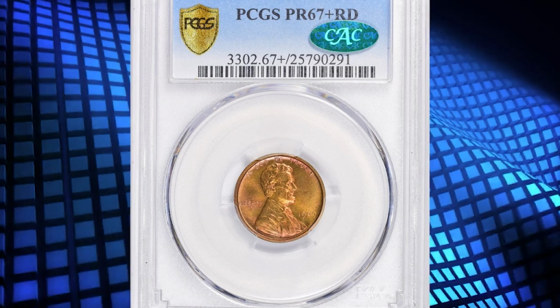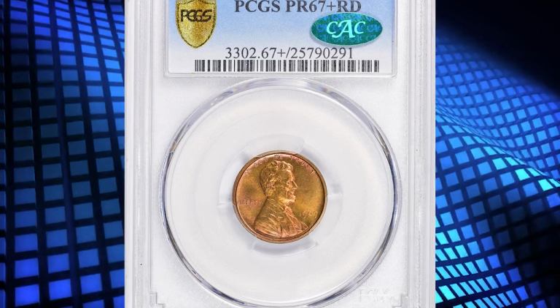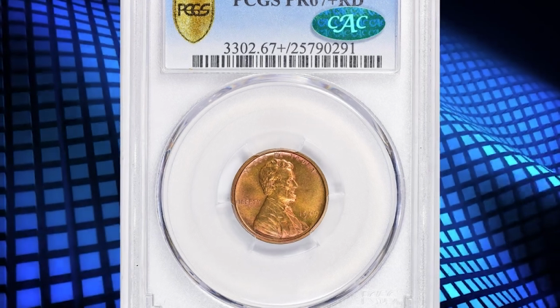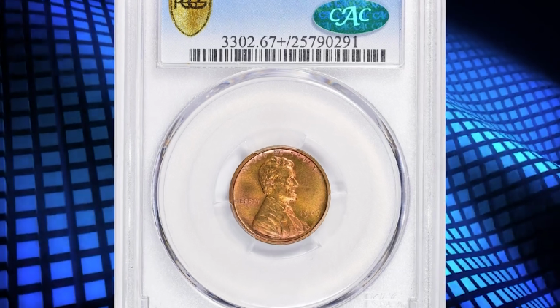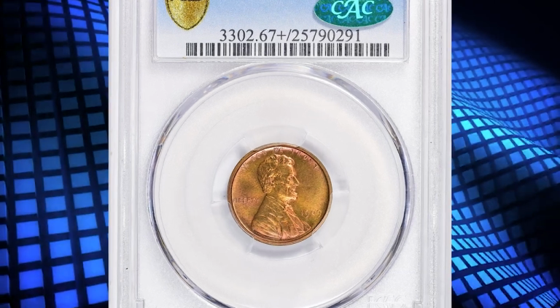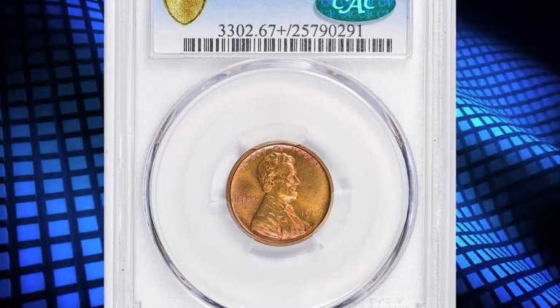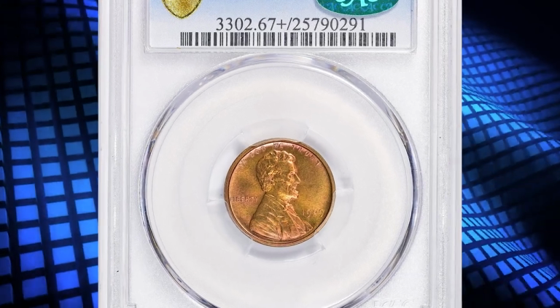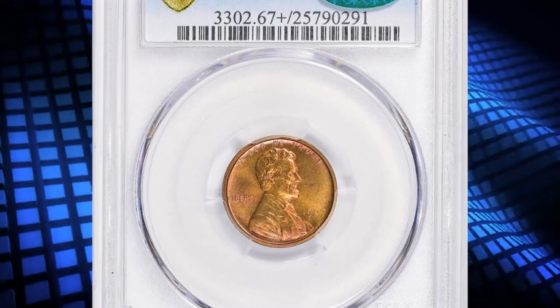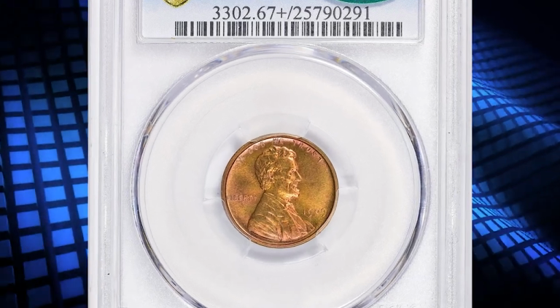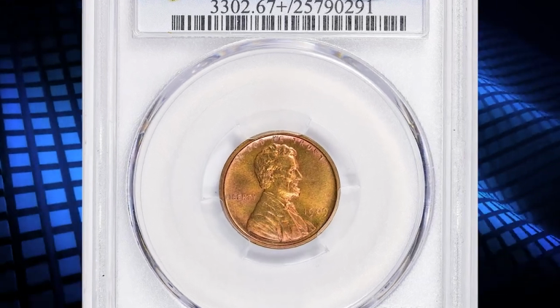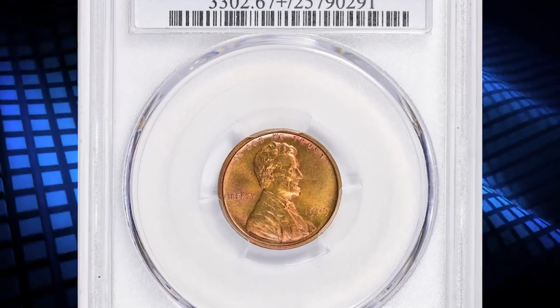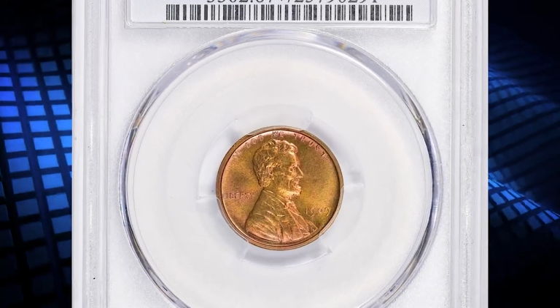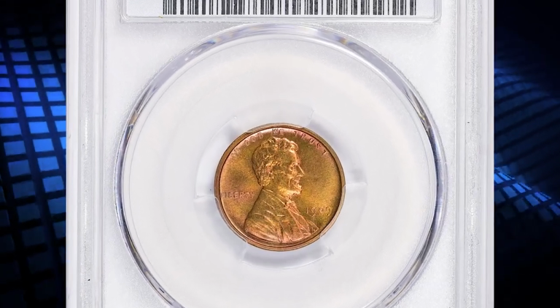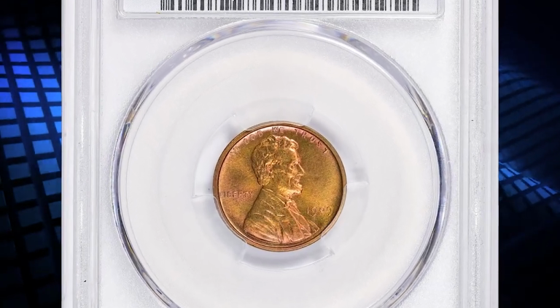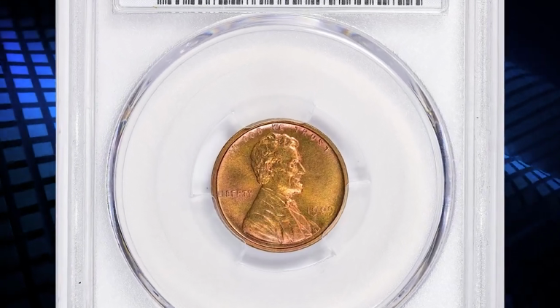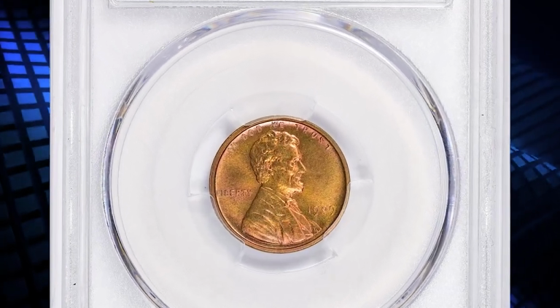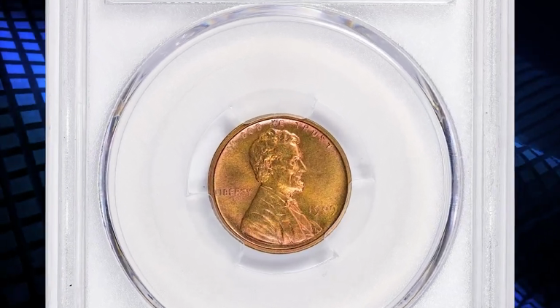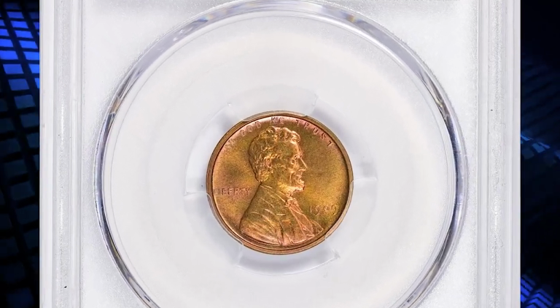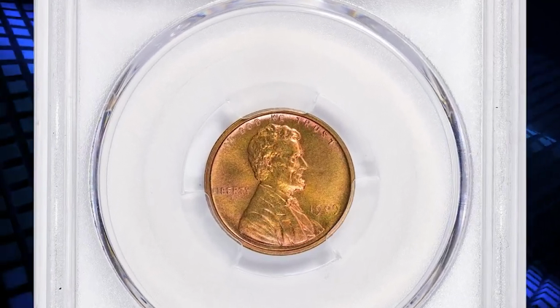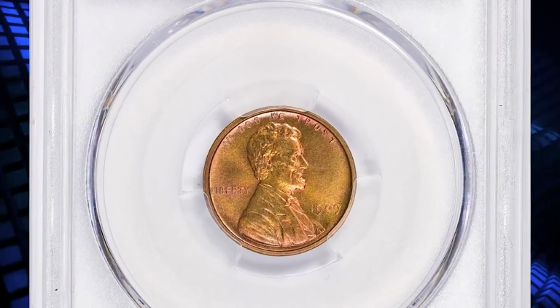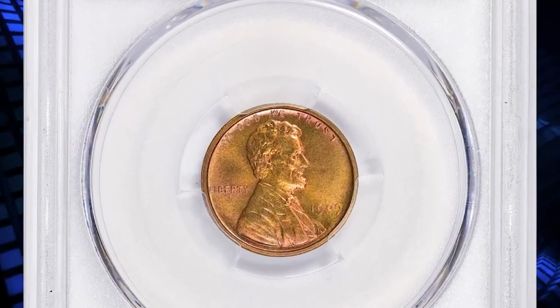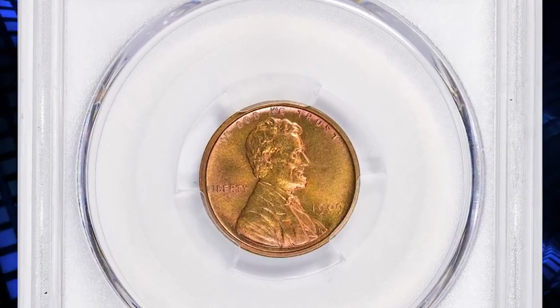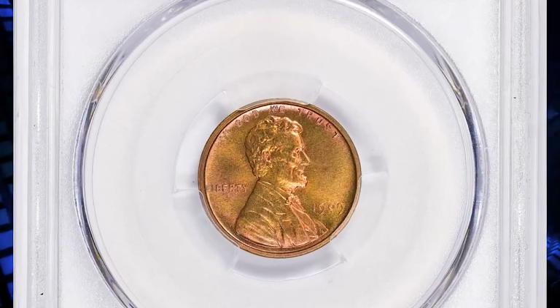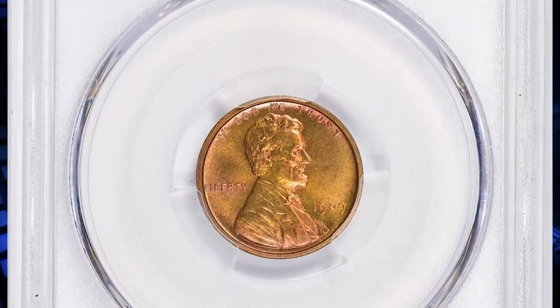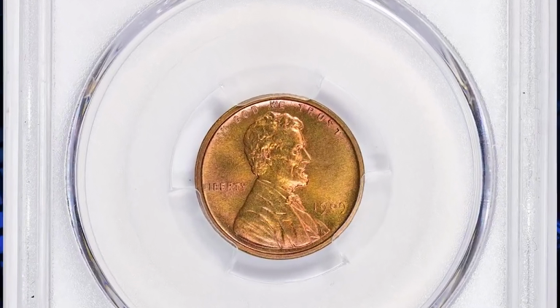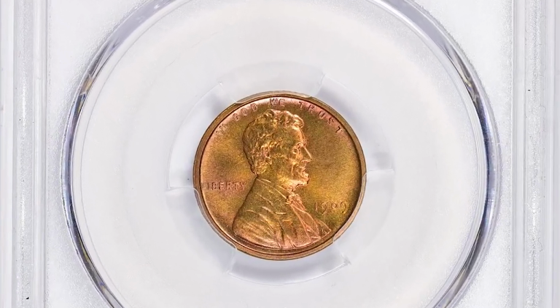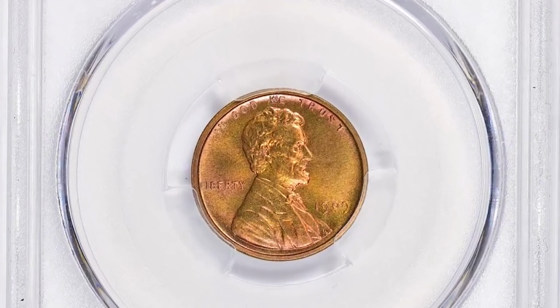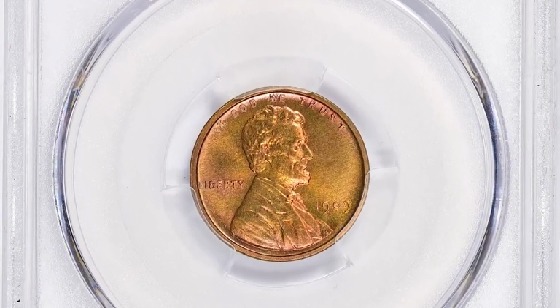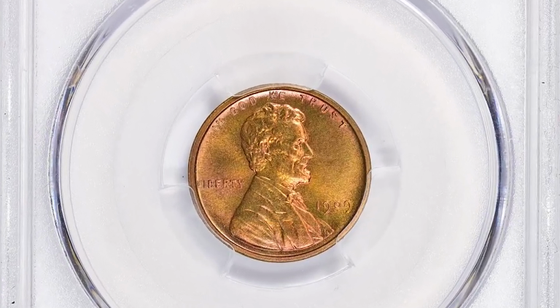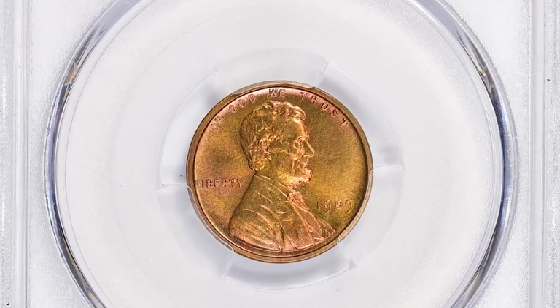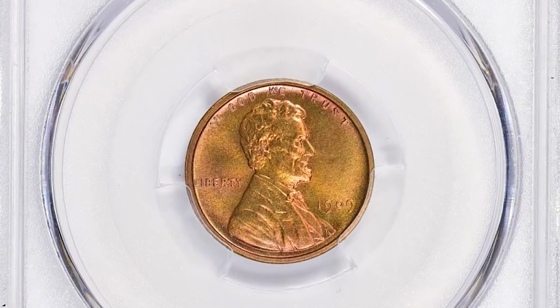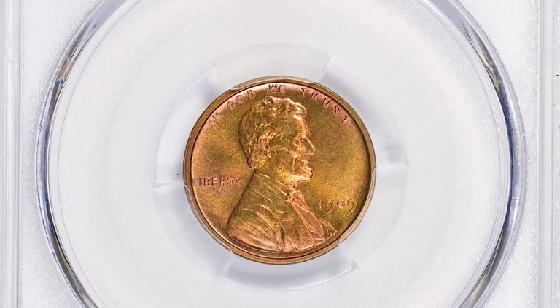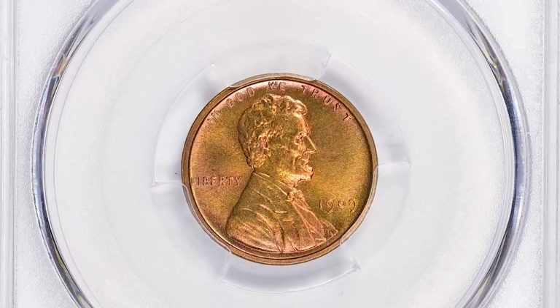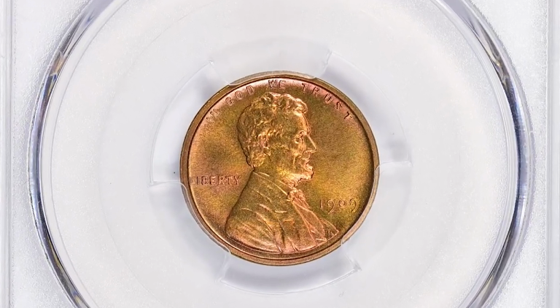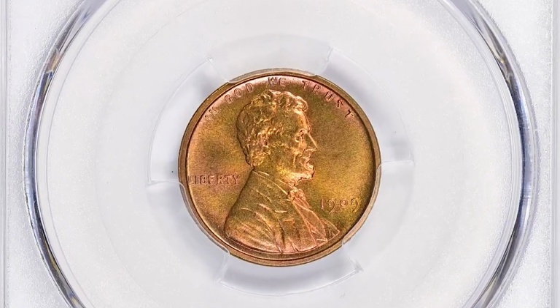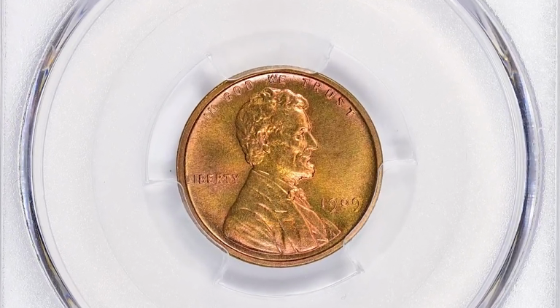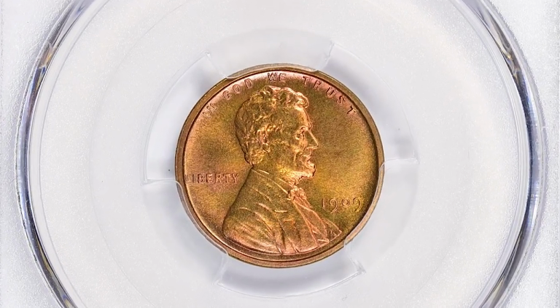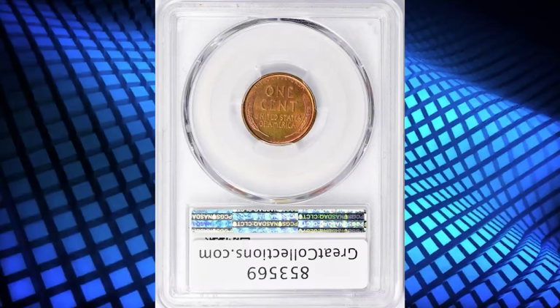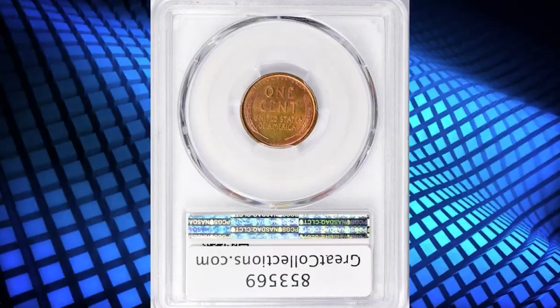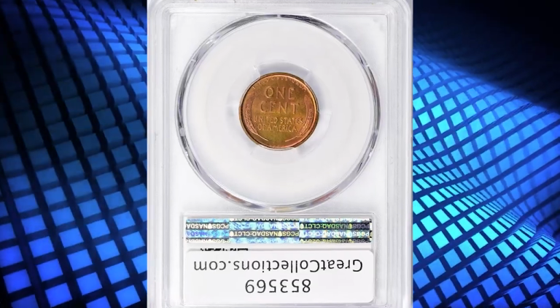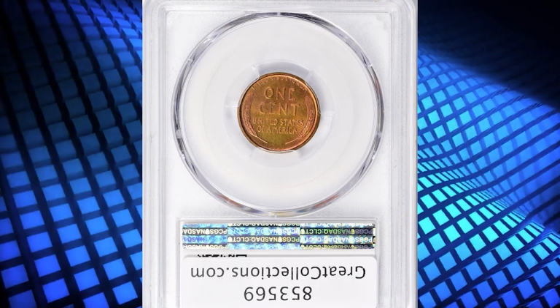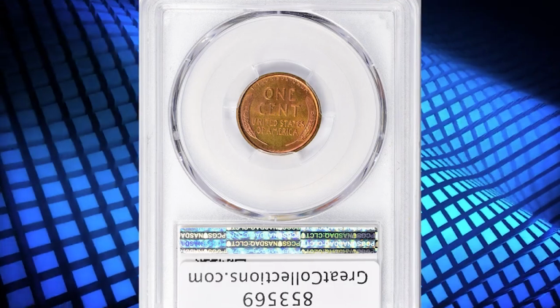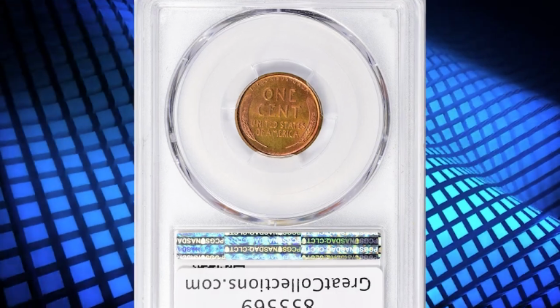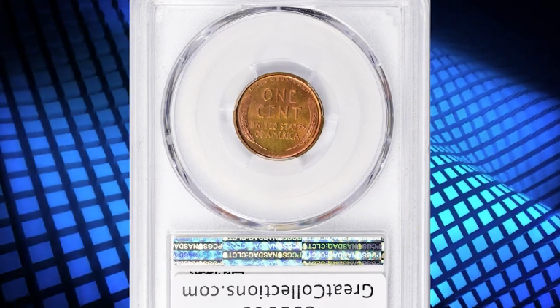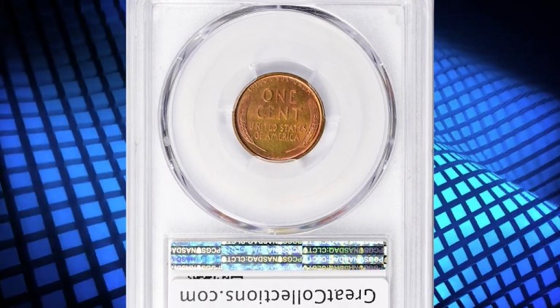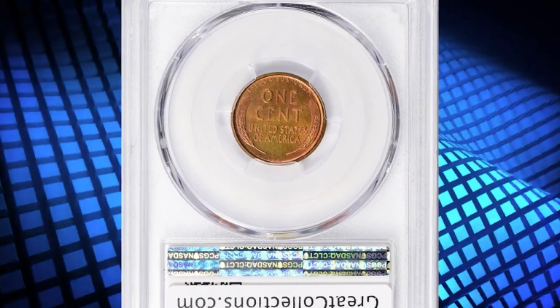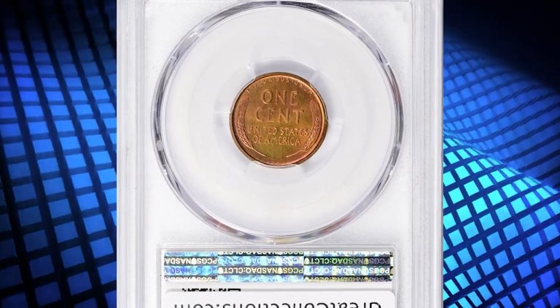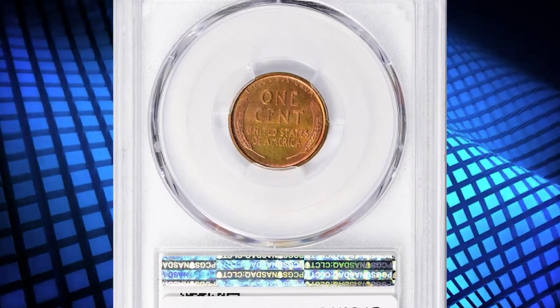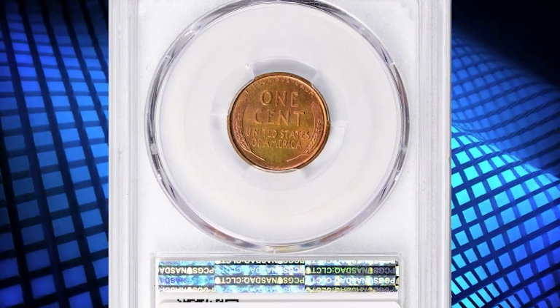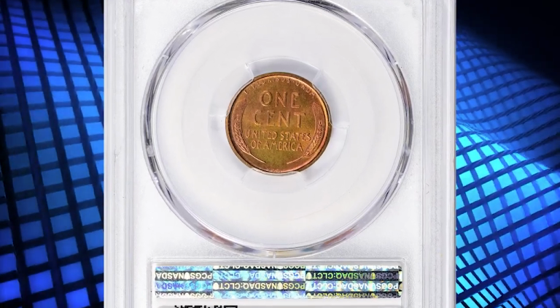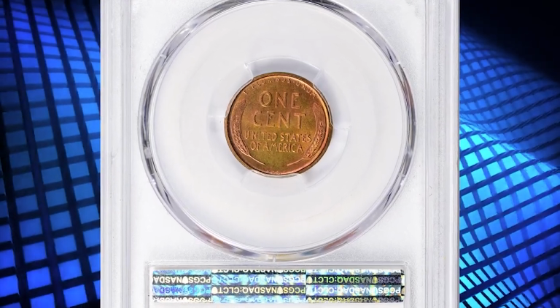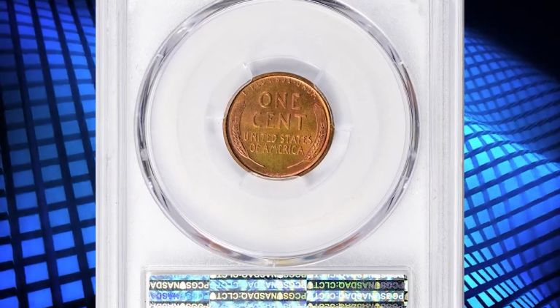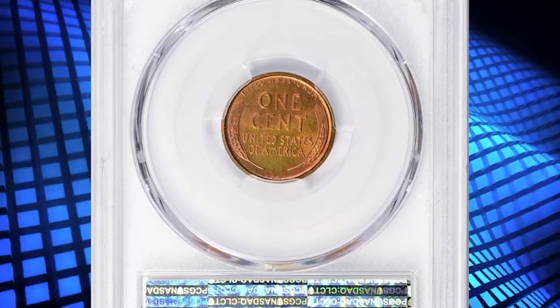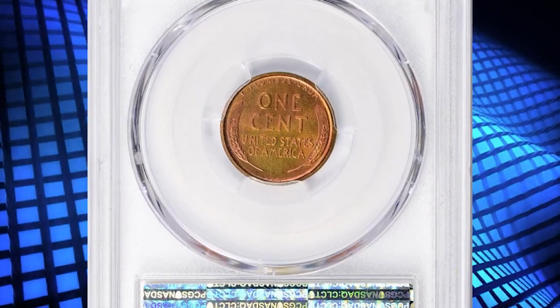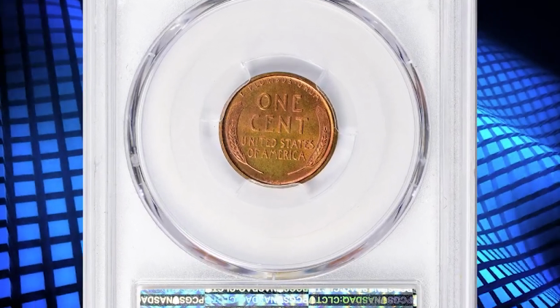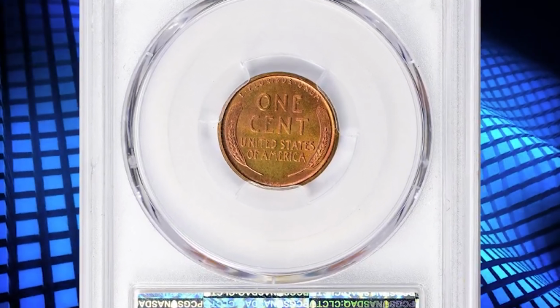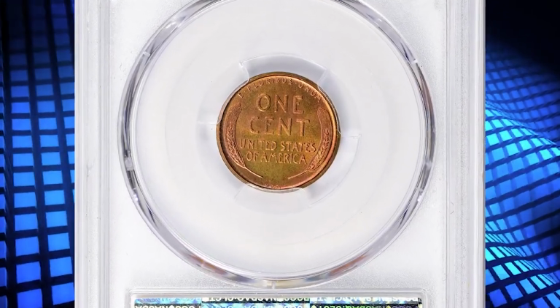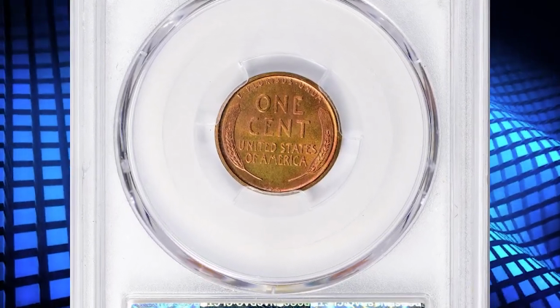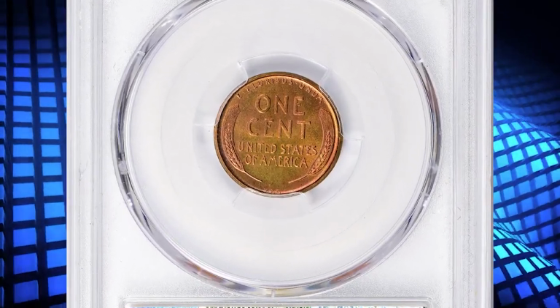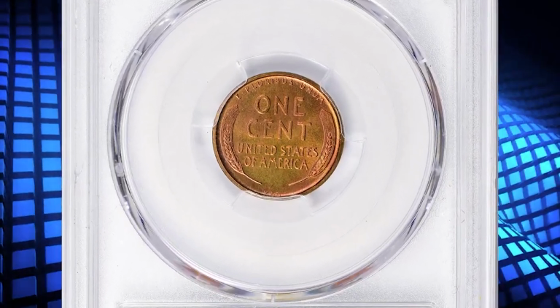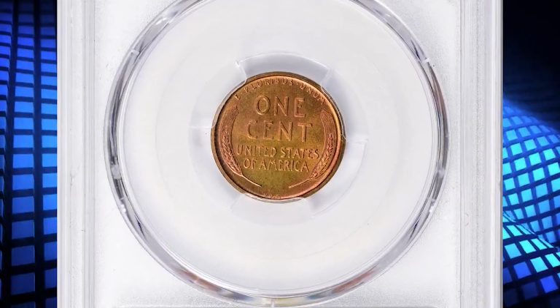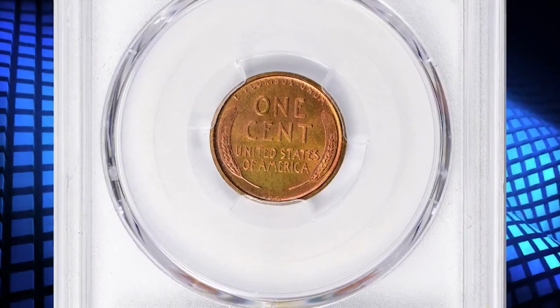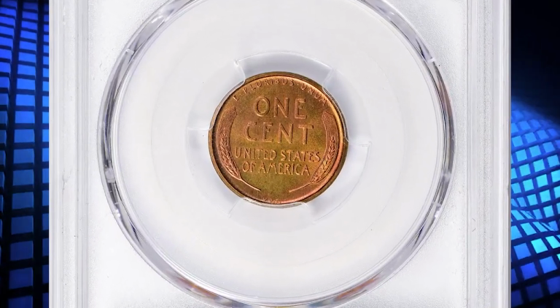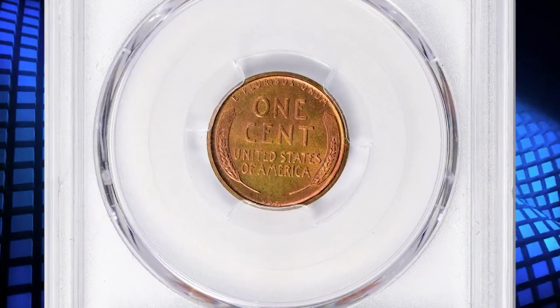Number 4: The 1909 VDB Lincoln Cent in Pure 67 Plus Red condition — another CAC-confirmed super rare gem.